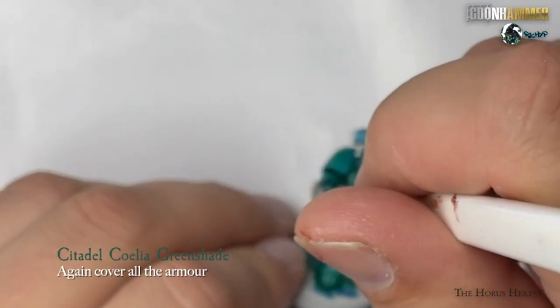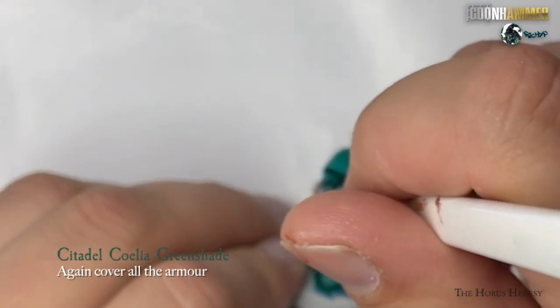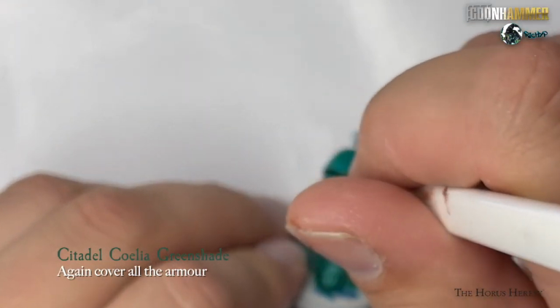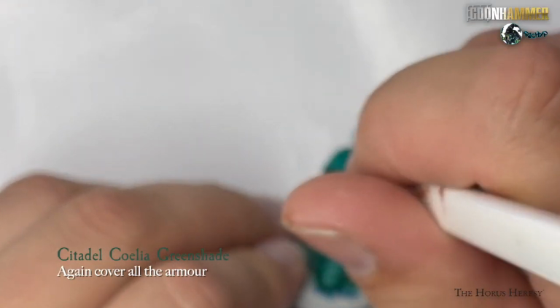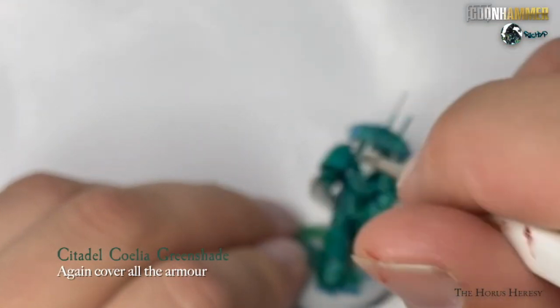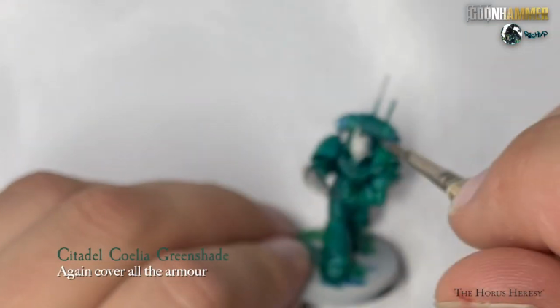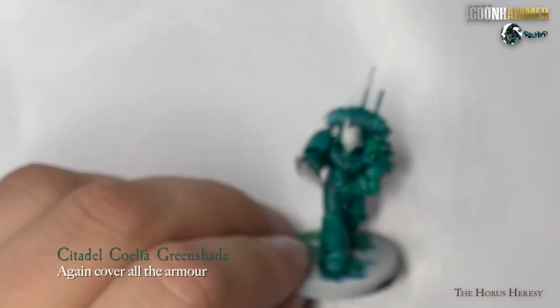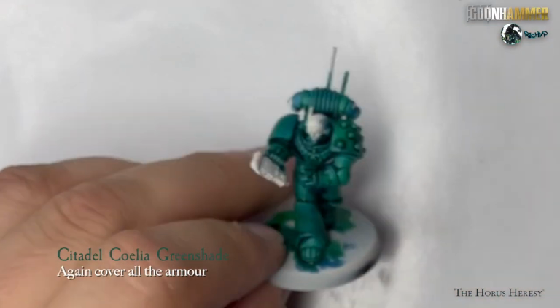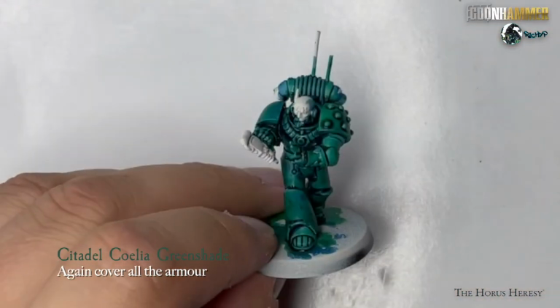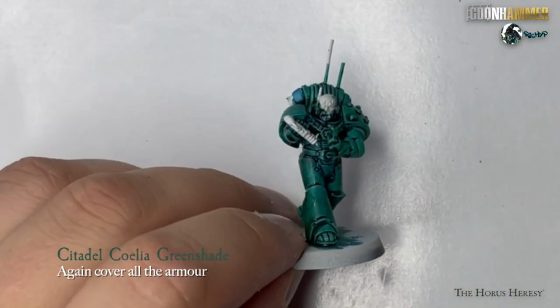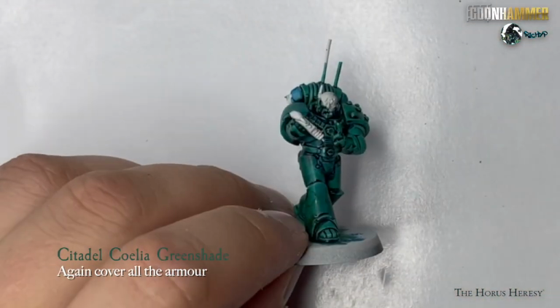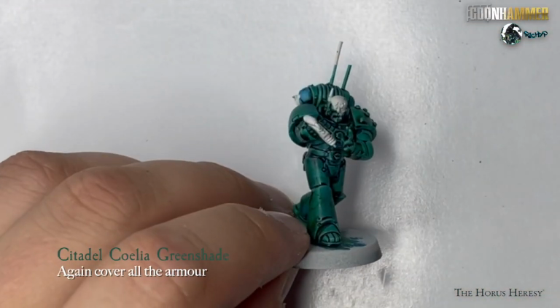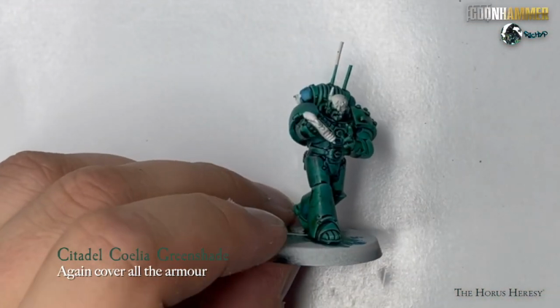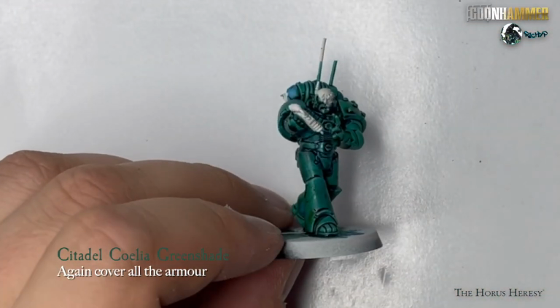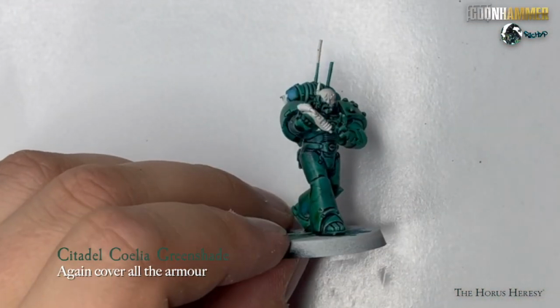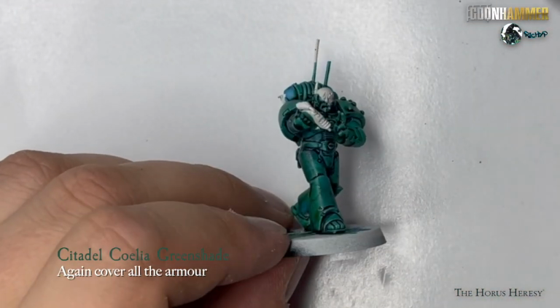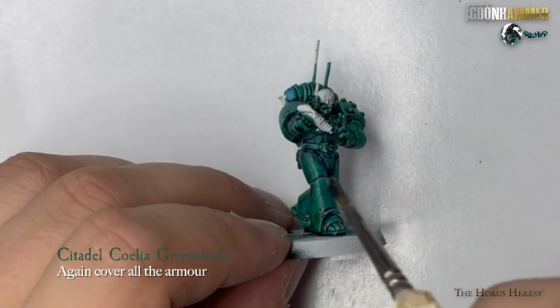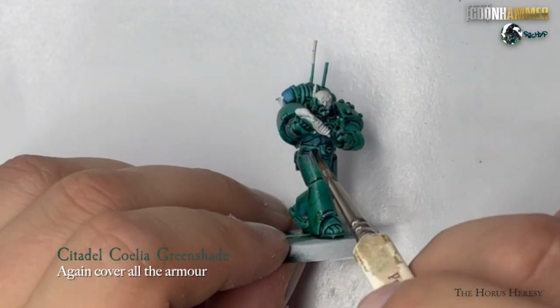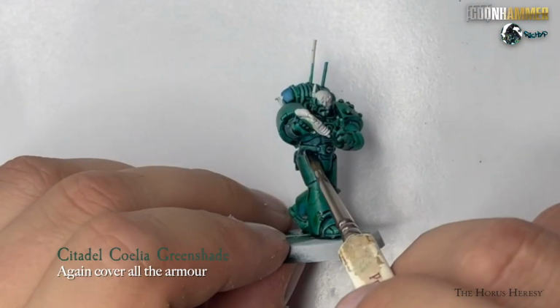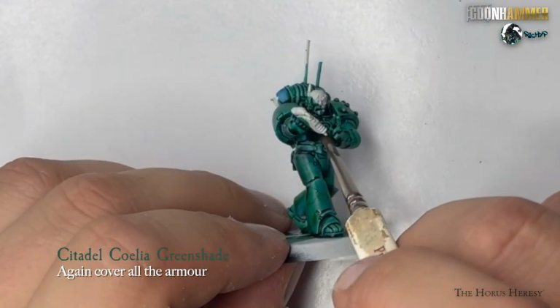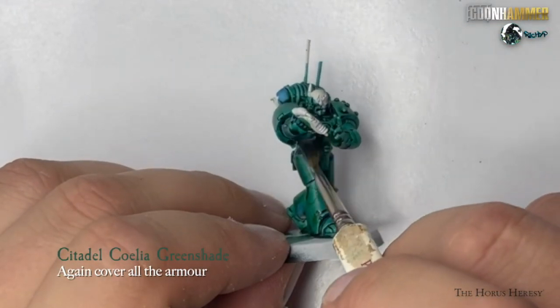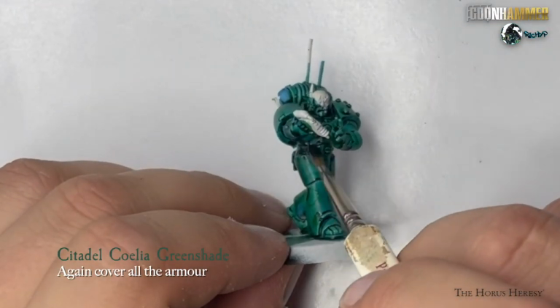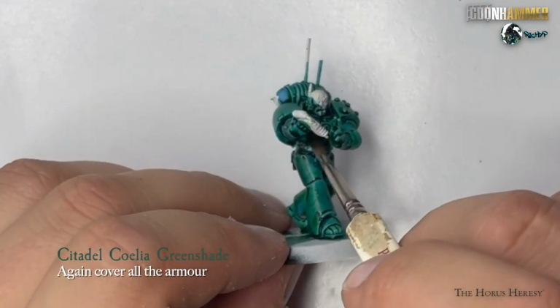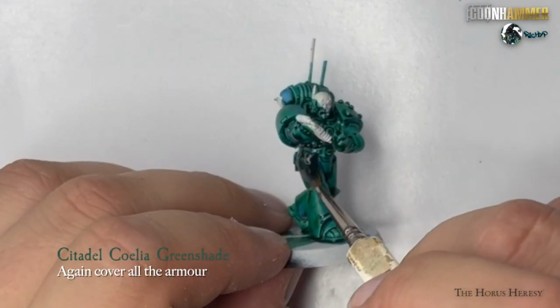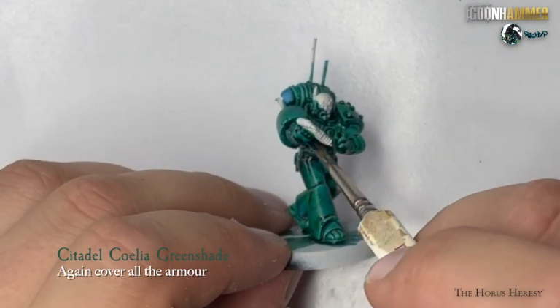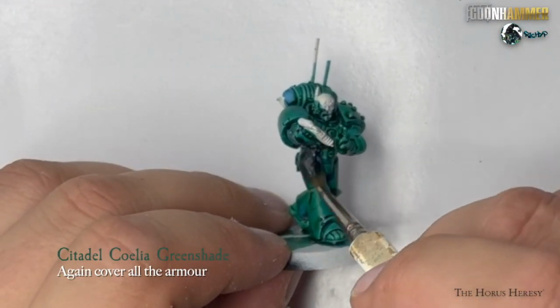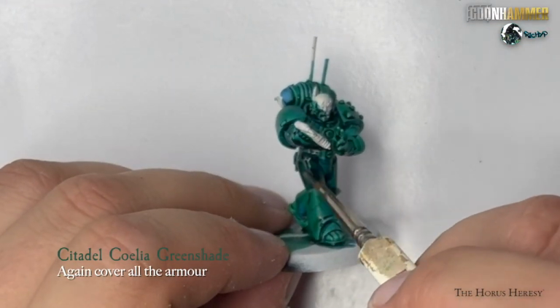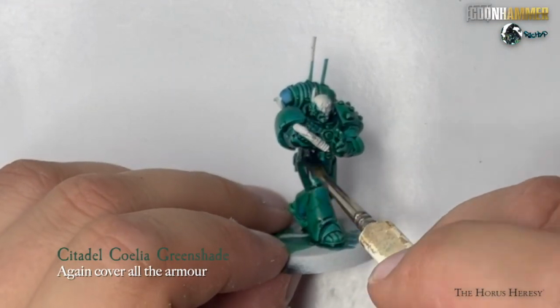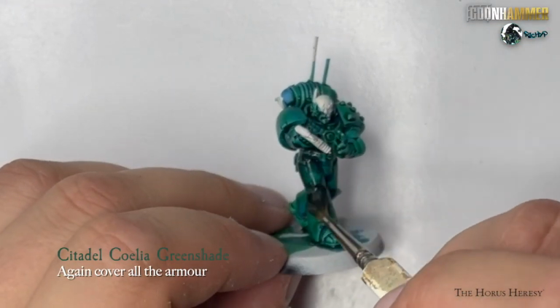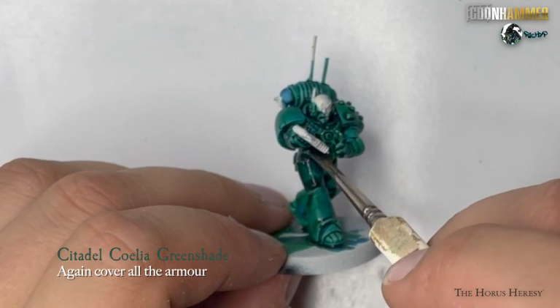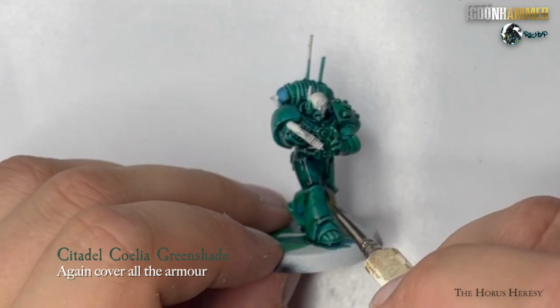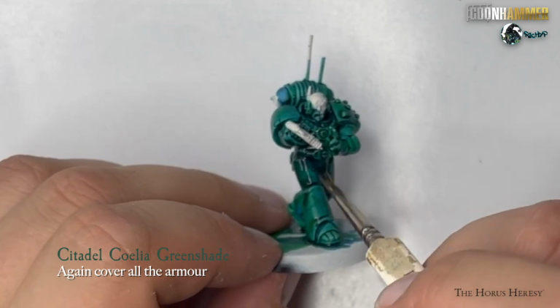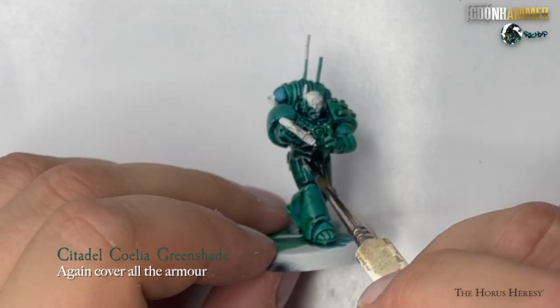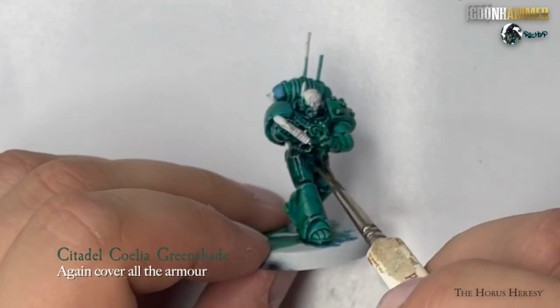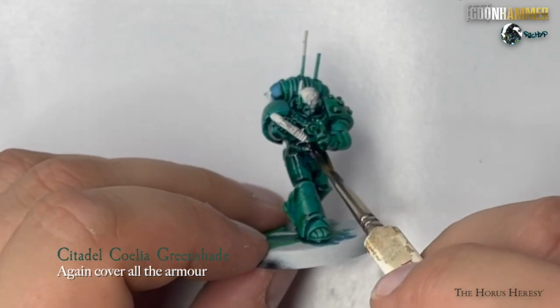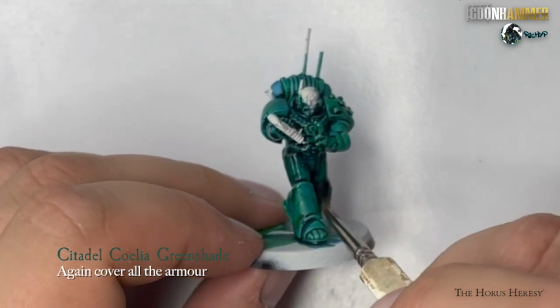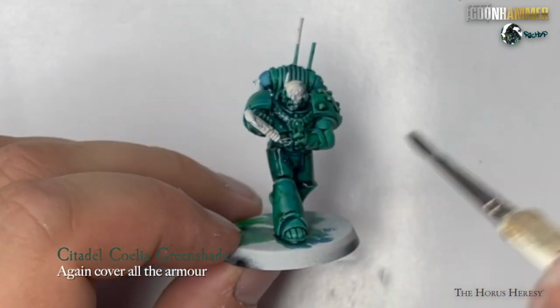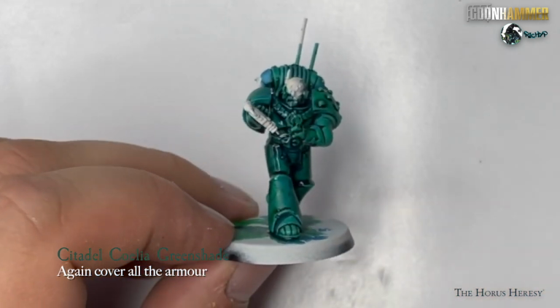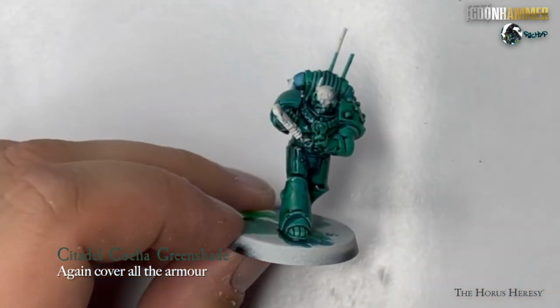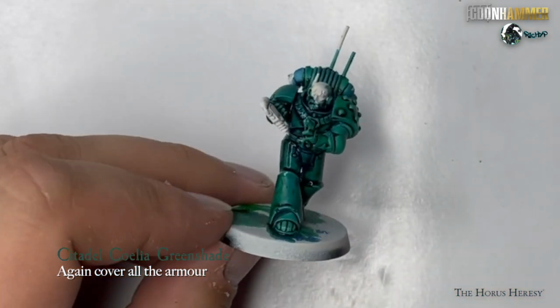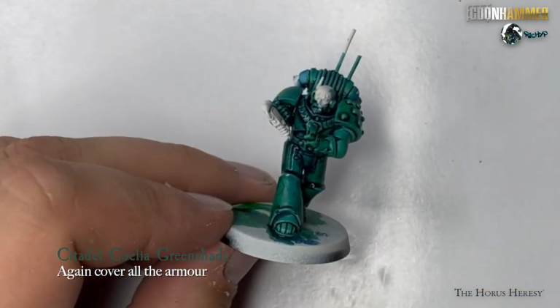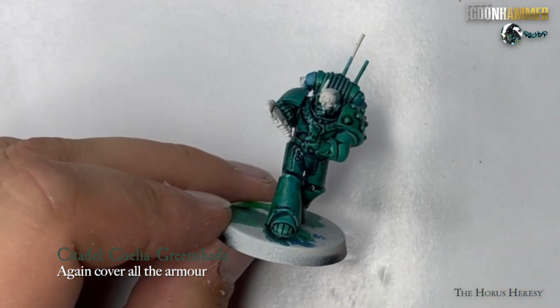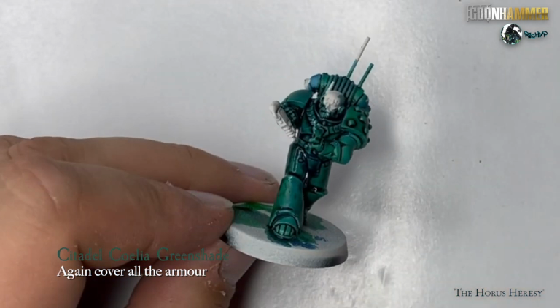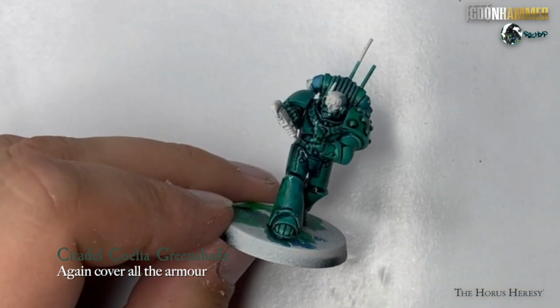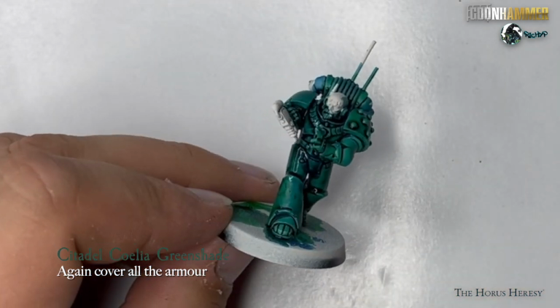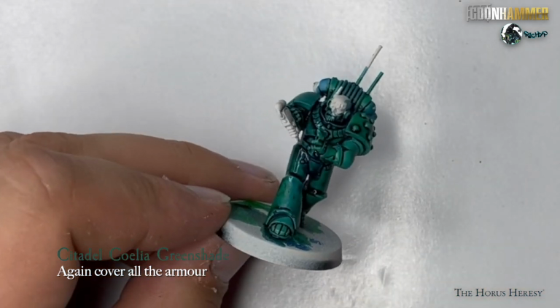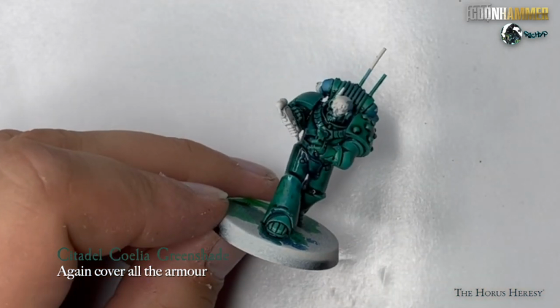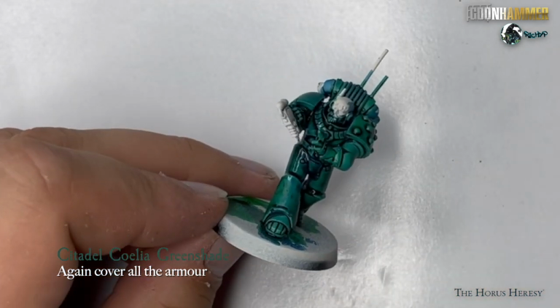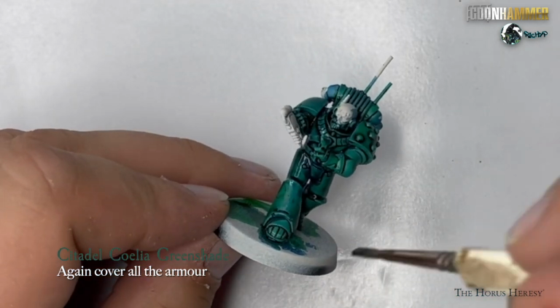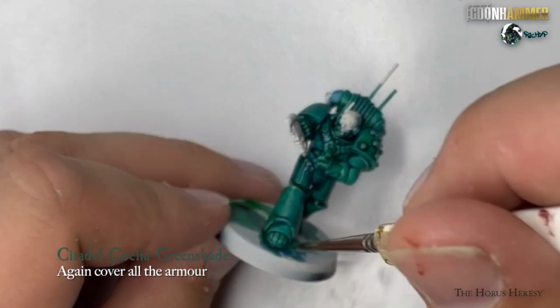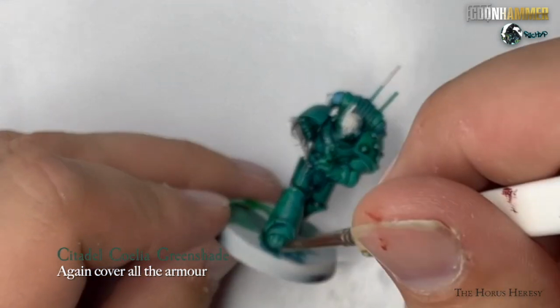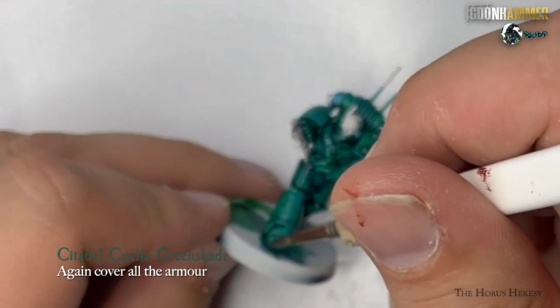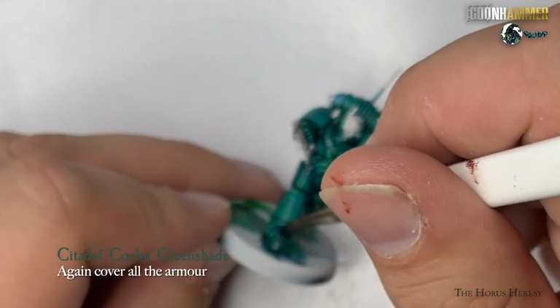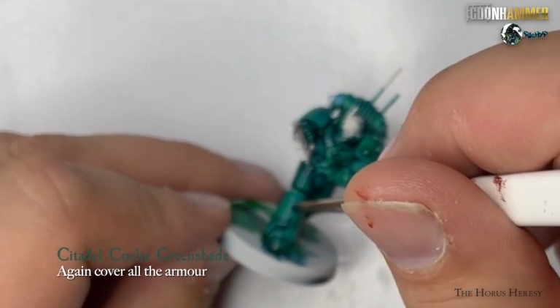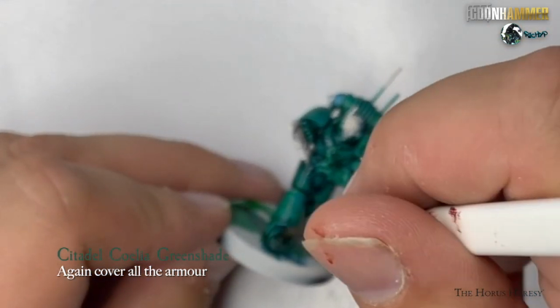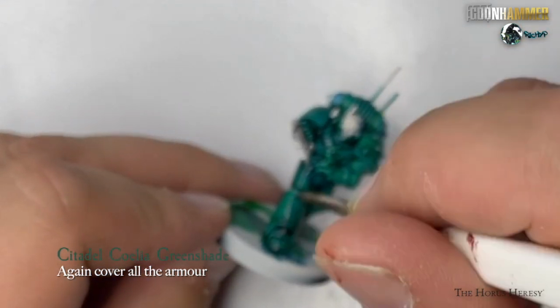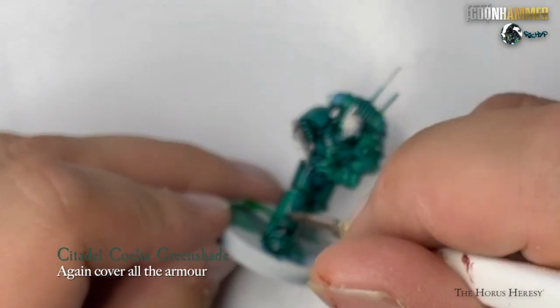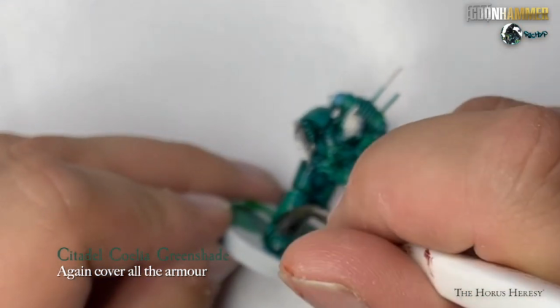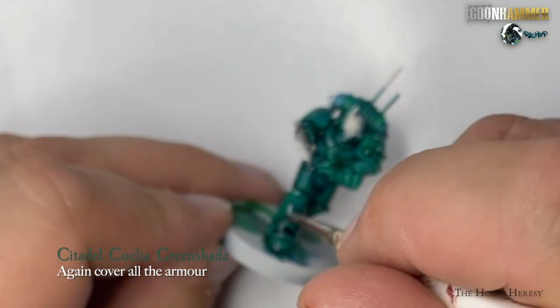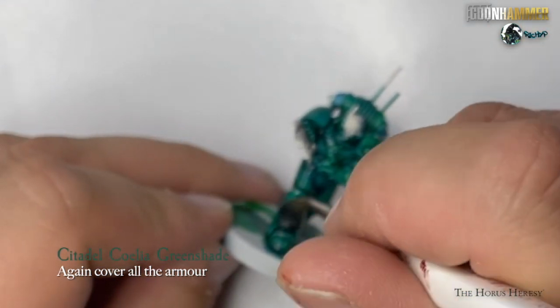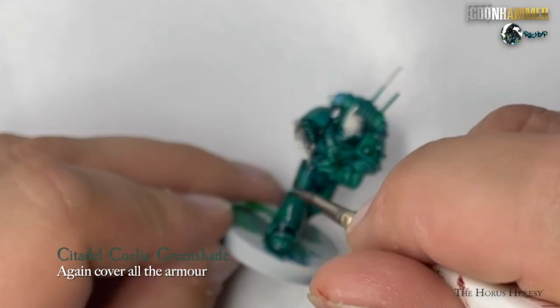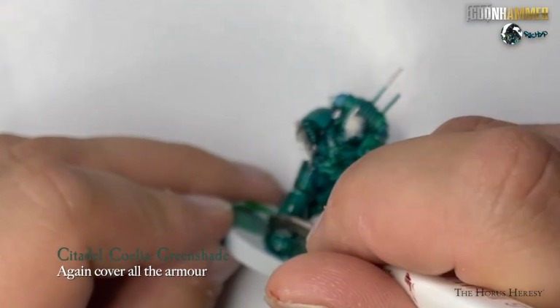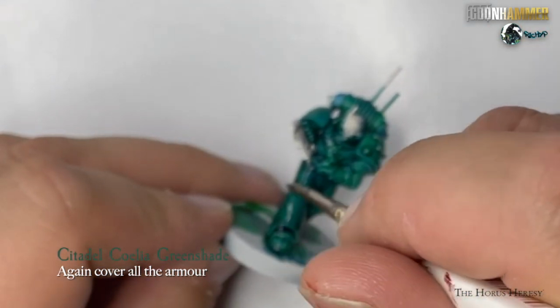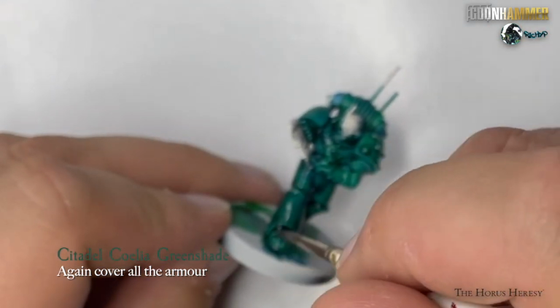Finally, for the green-blue armor, cover the entire area in Coelia Greenshade from Citadel. Again, catch any pooling.